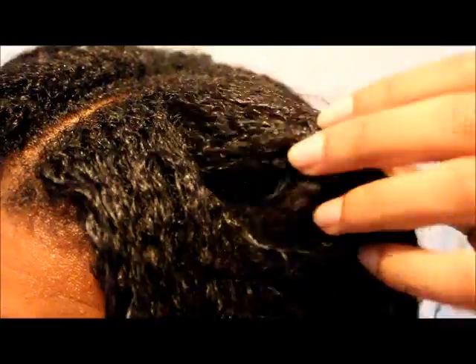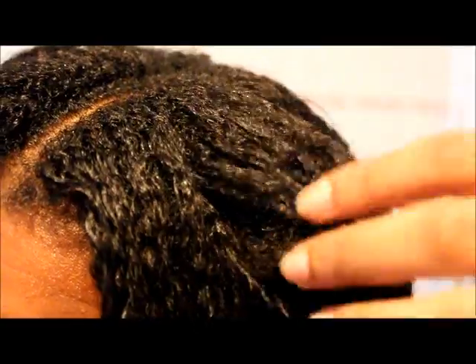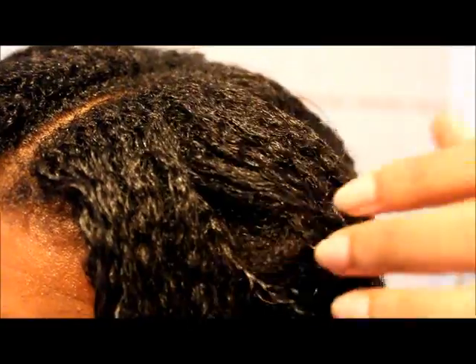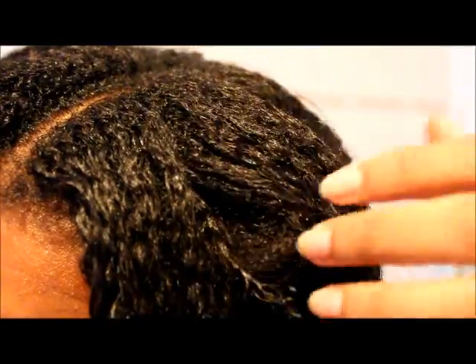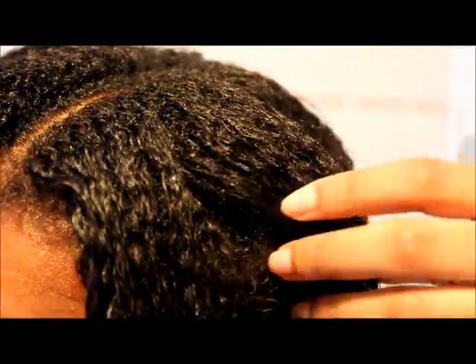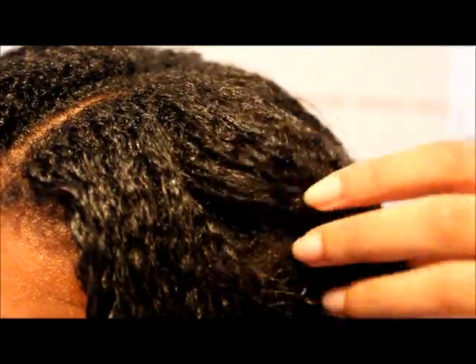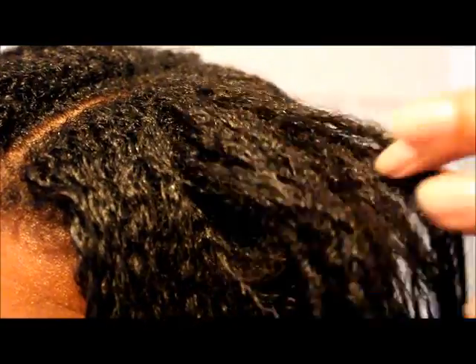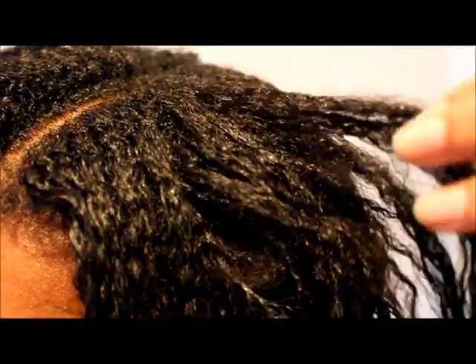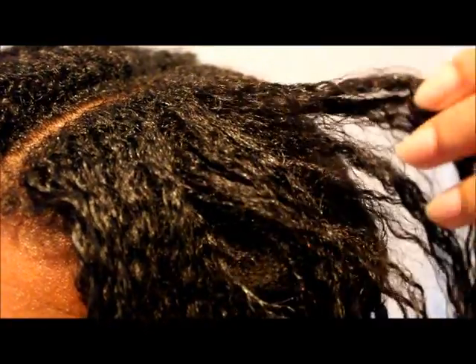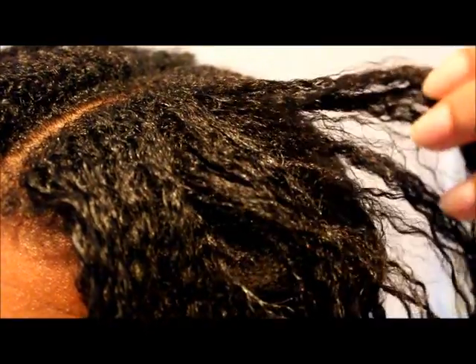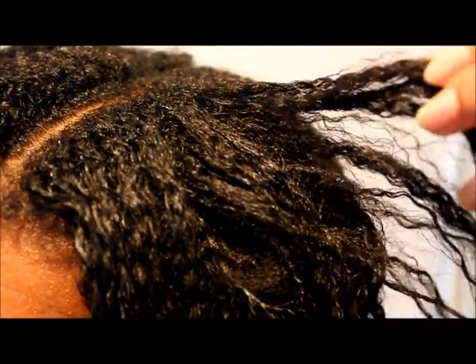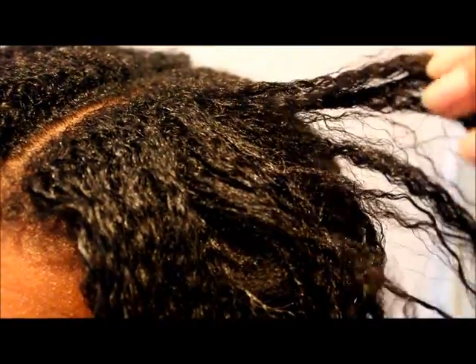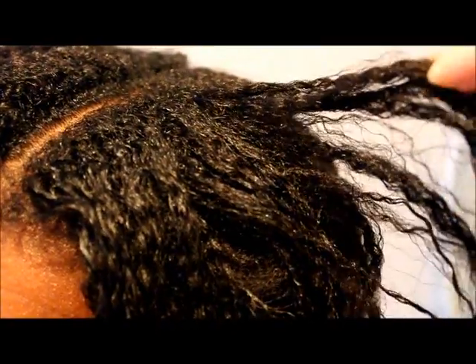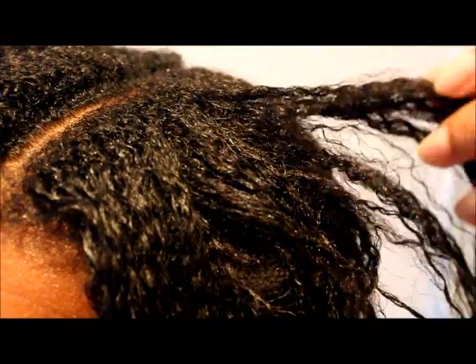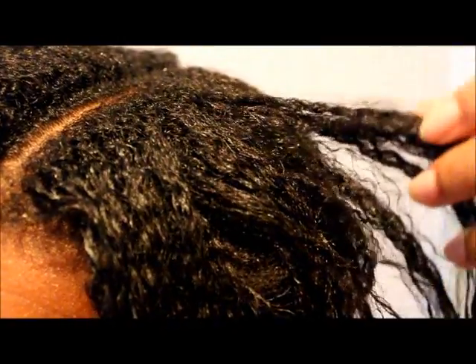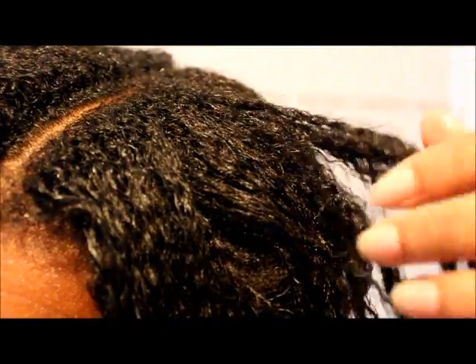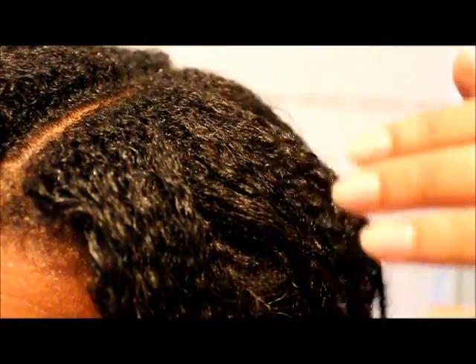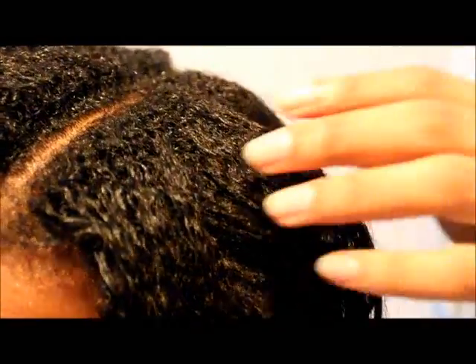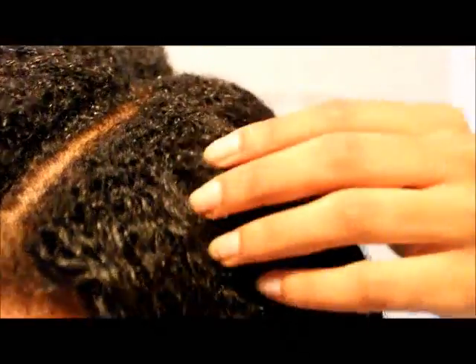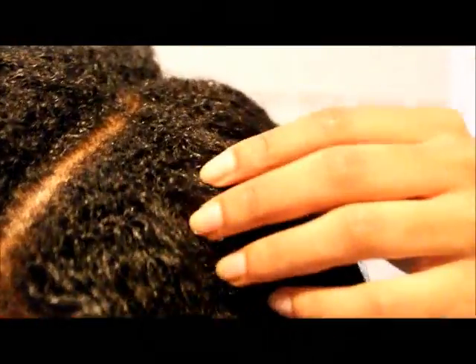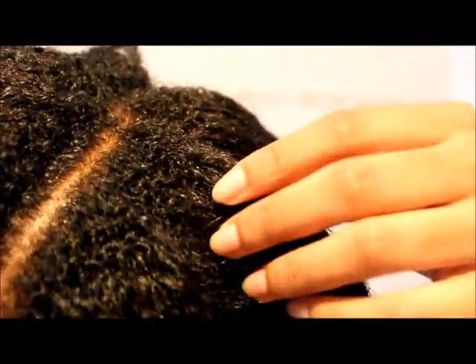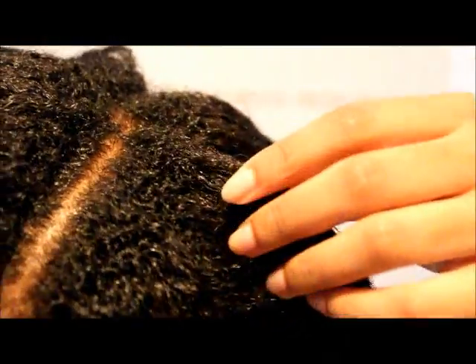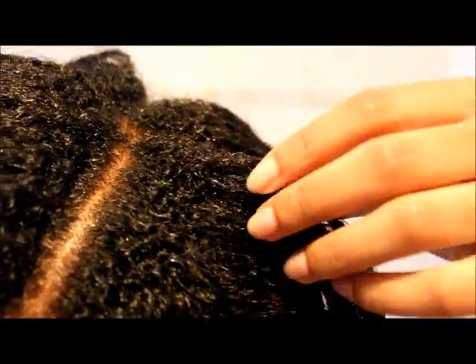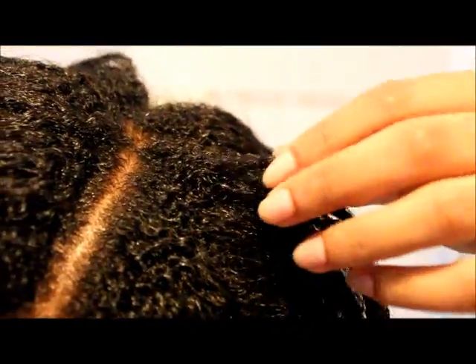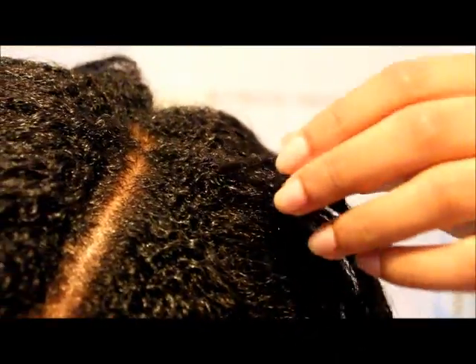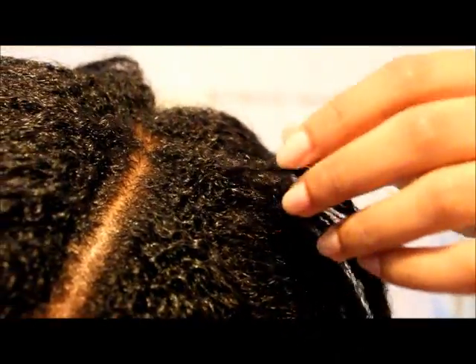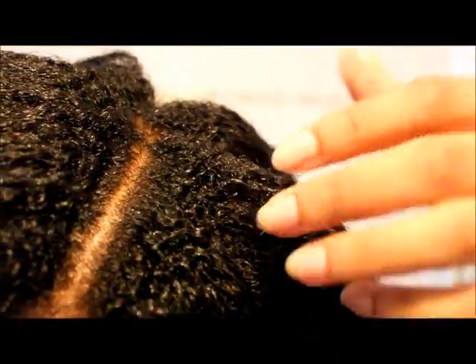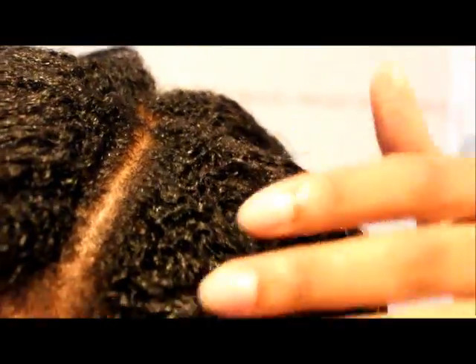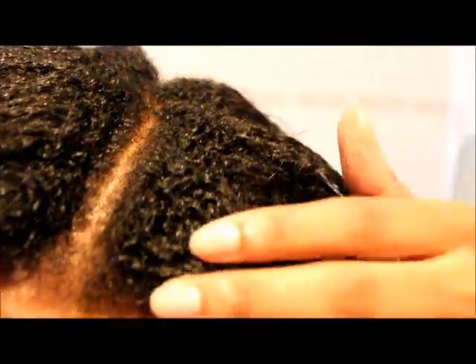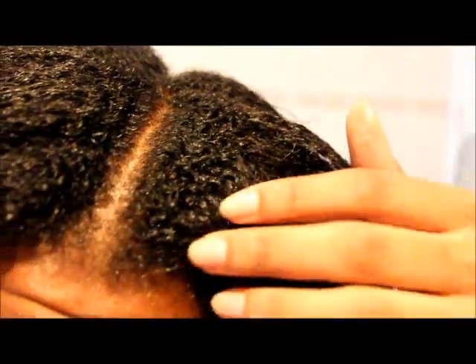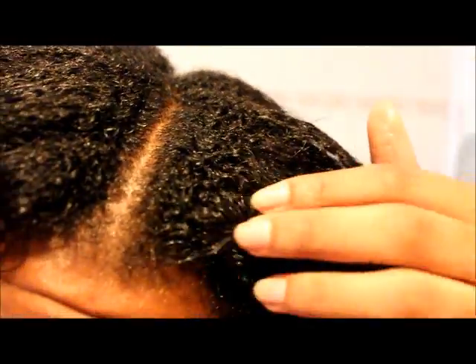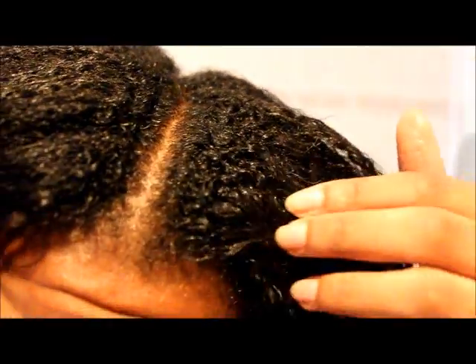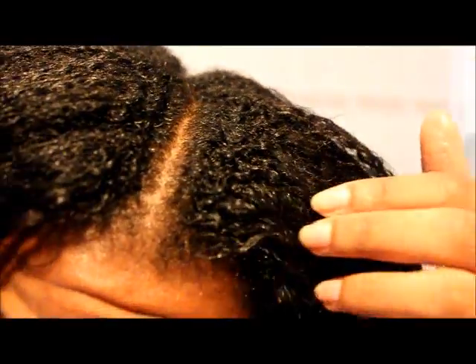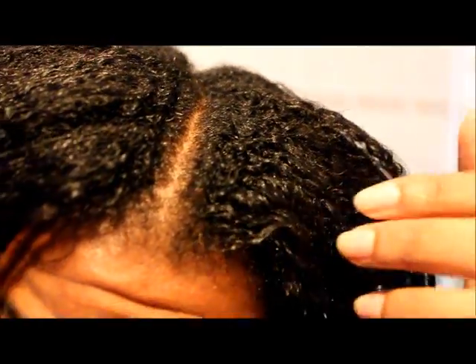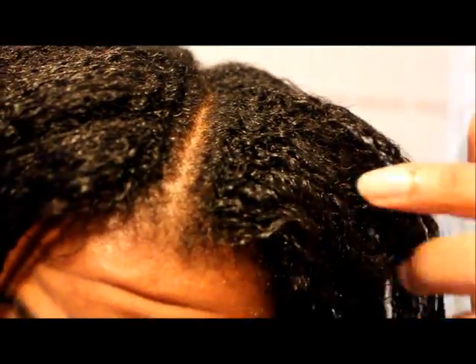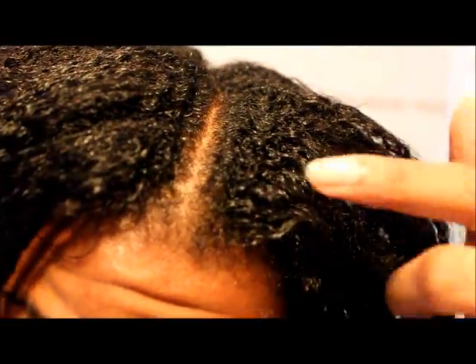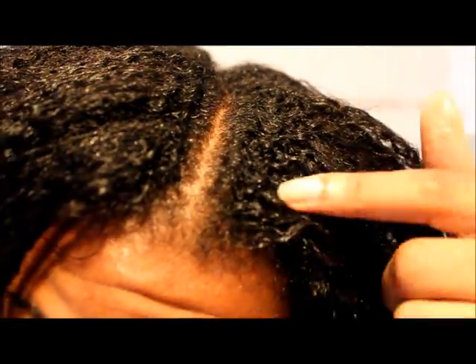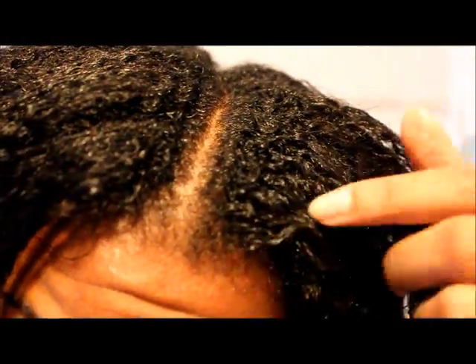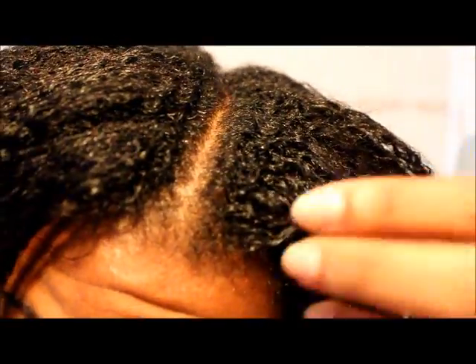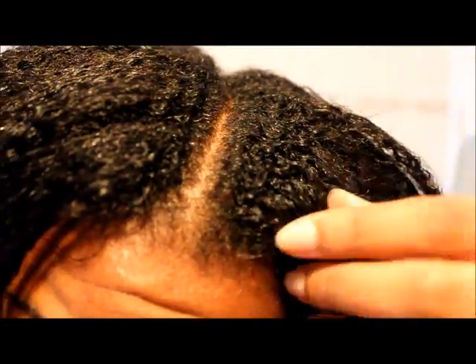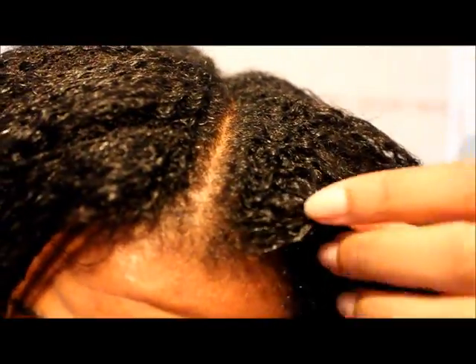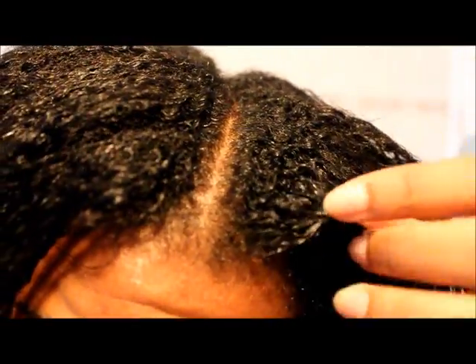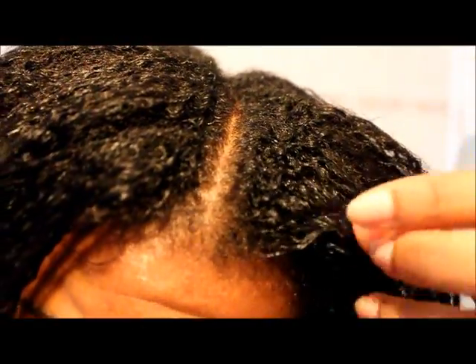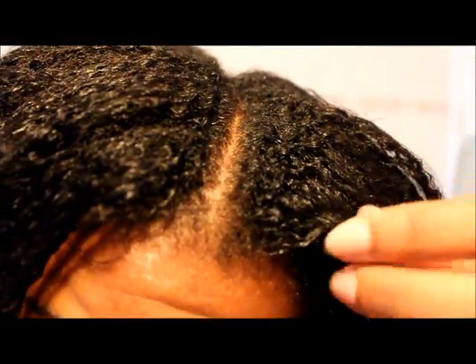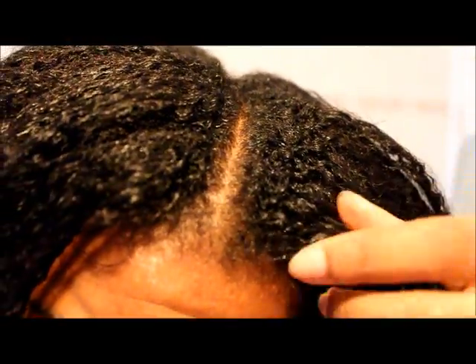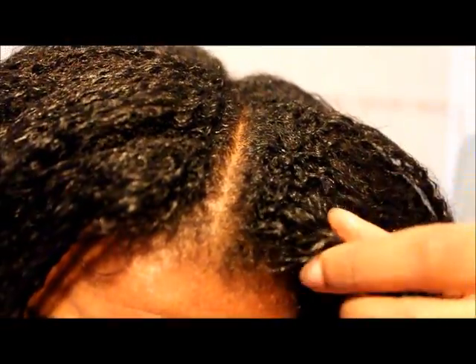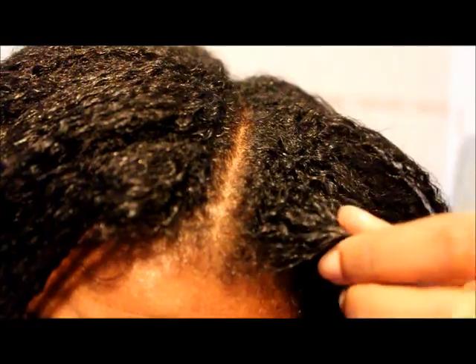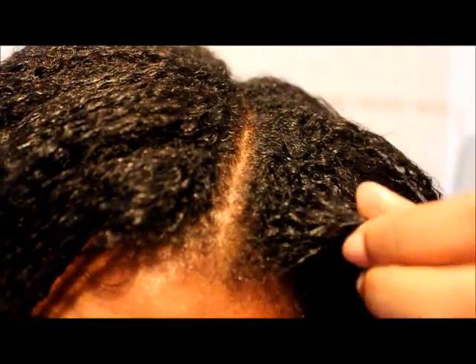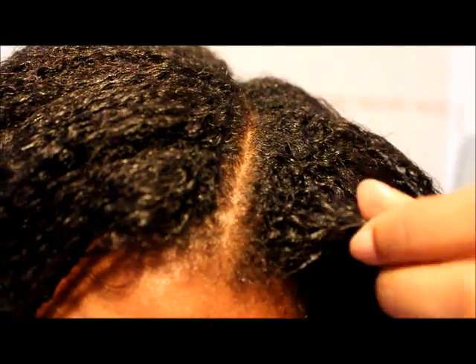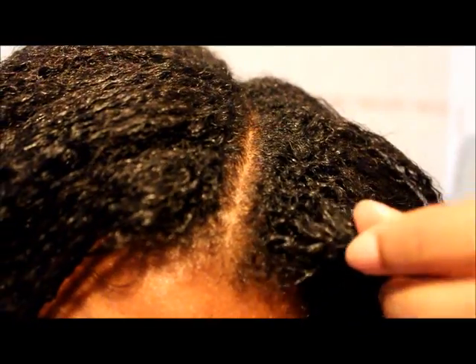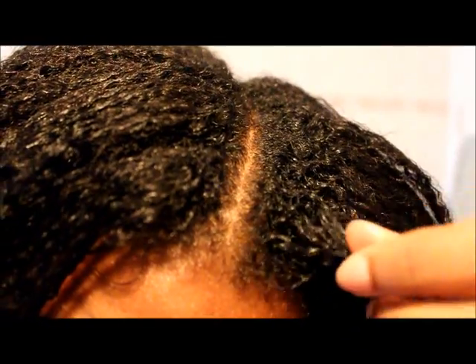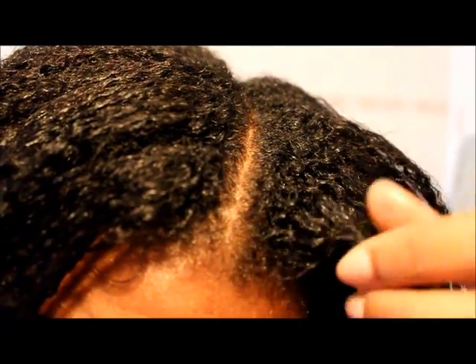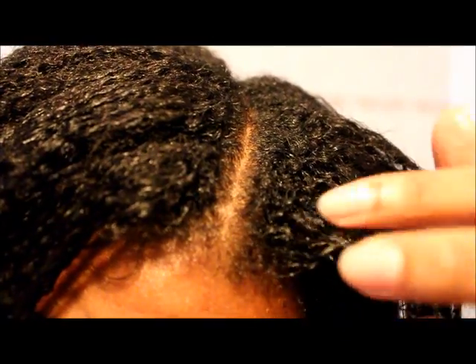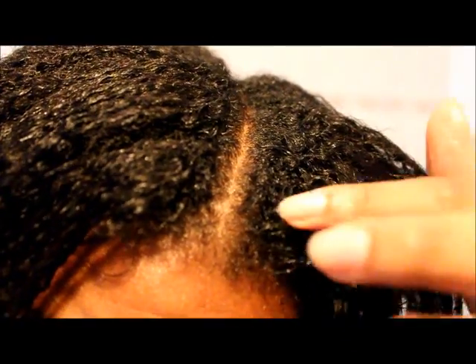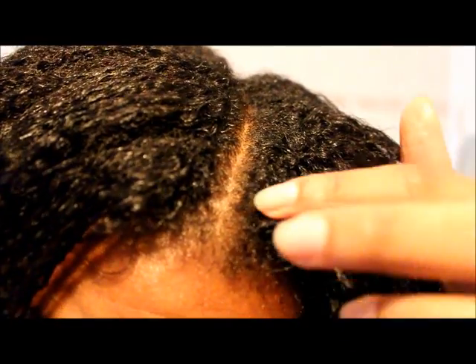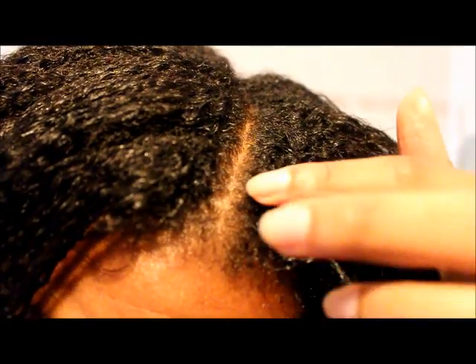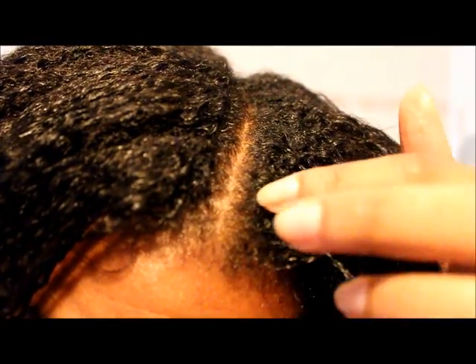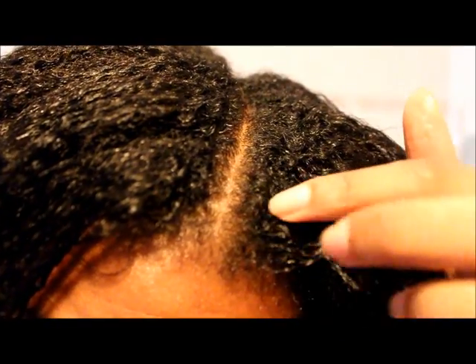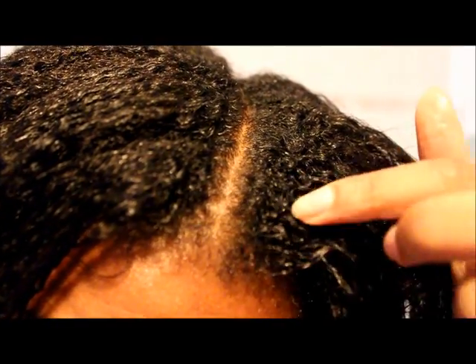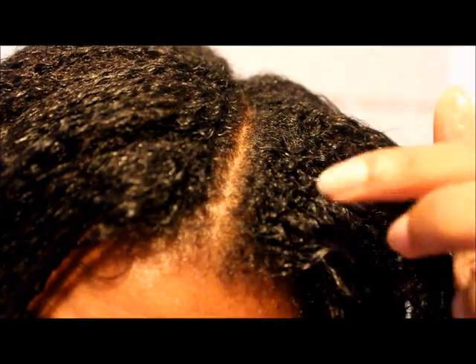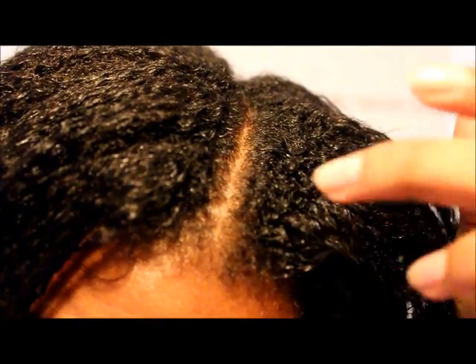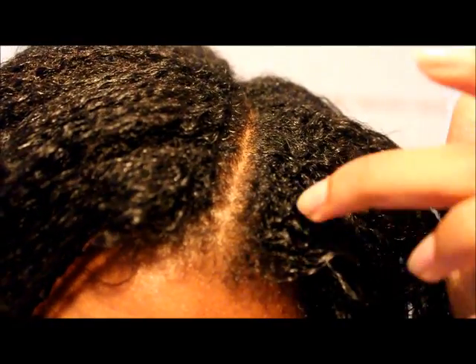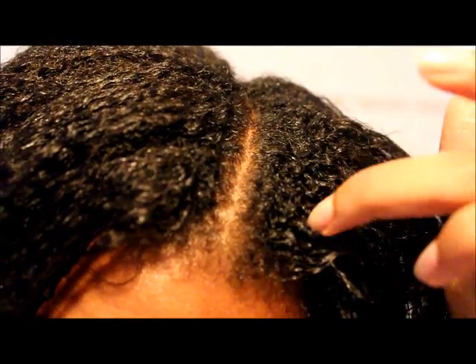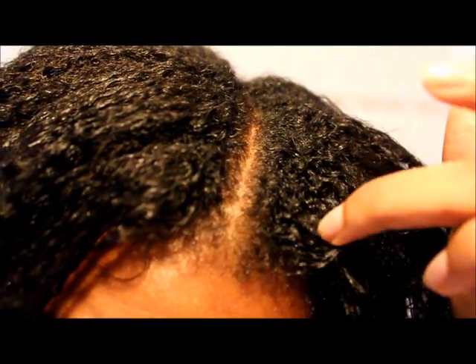How is my hair? You can't really see my new growth too good because I only have a little bit.